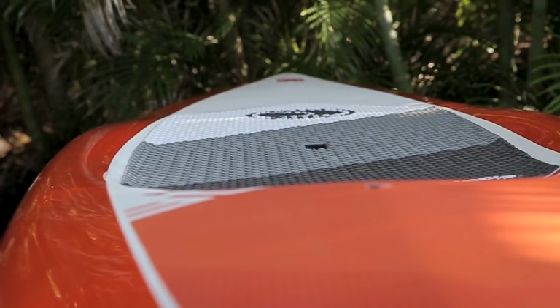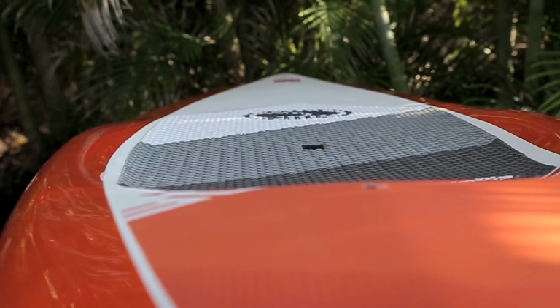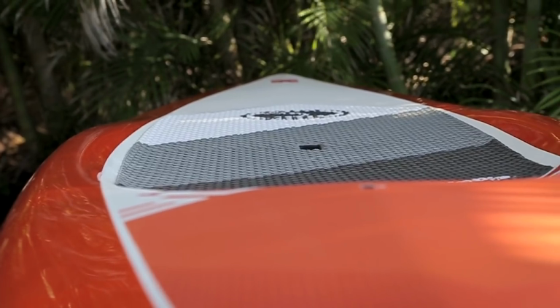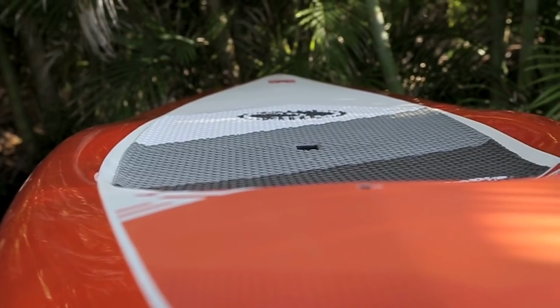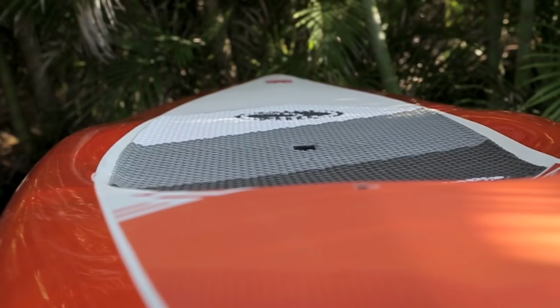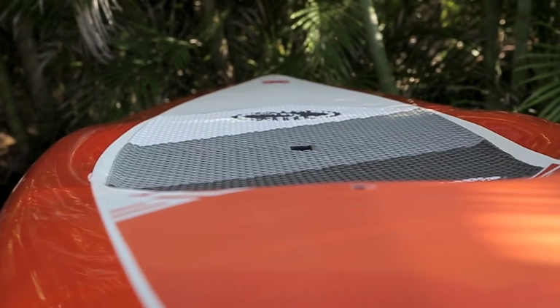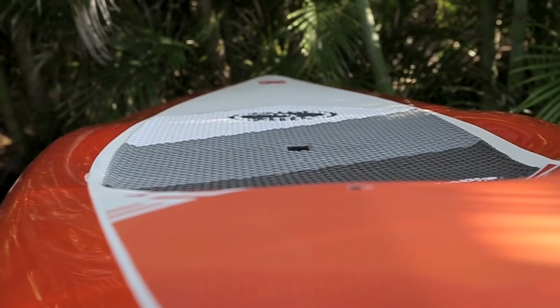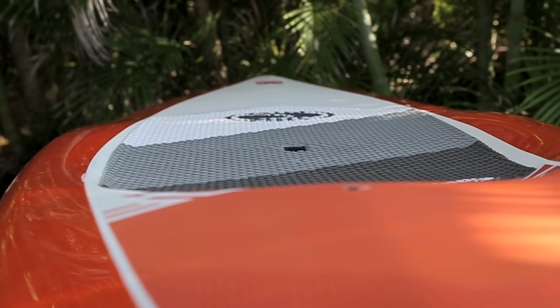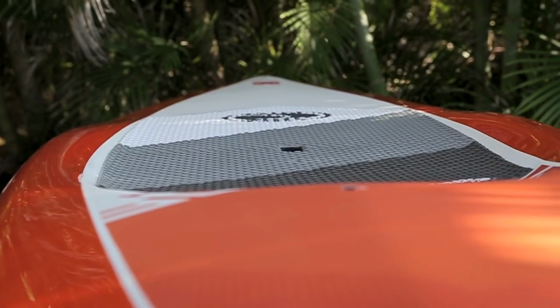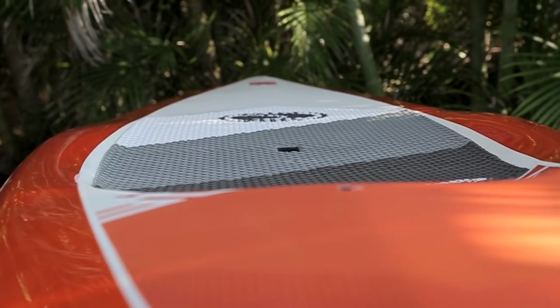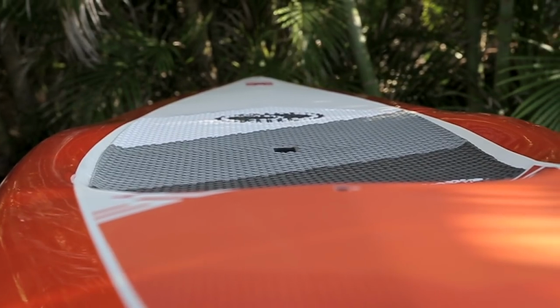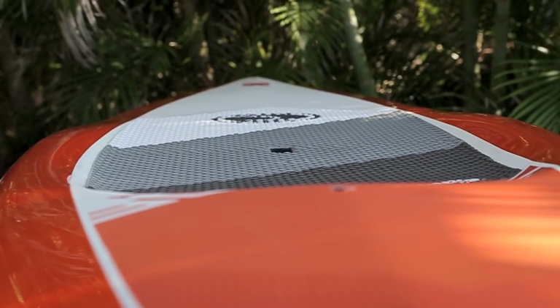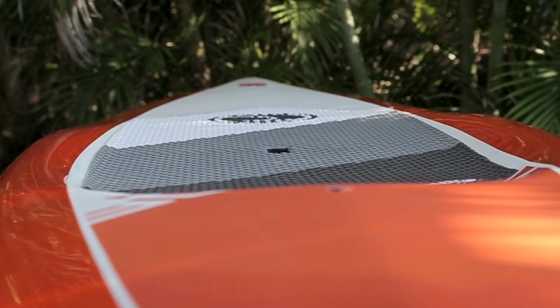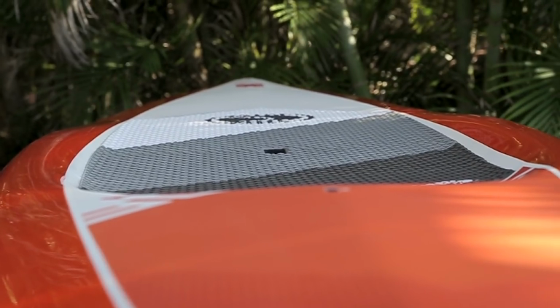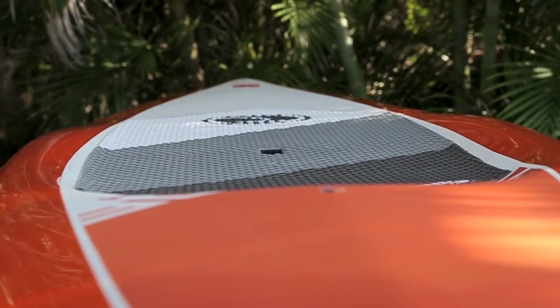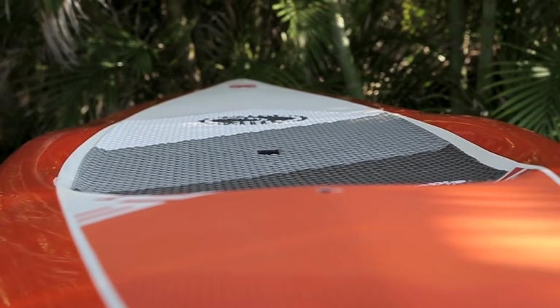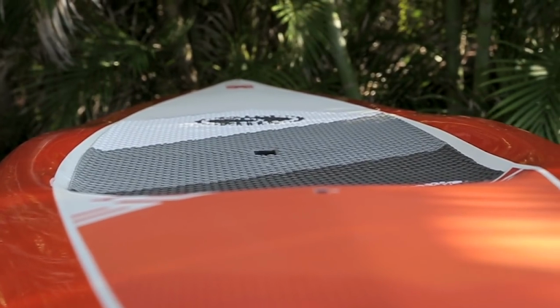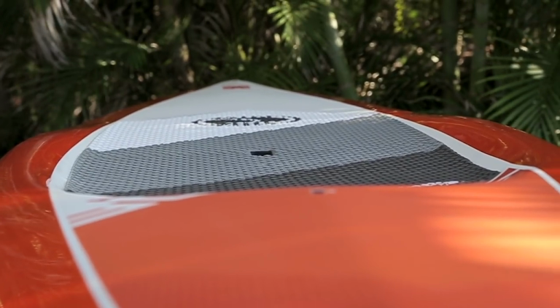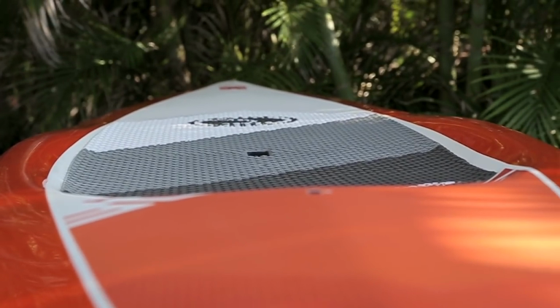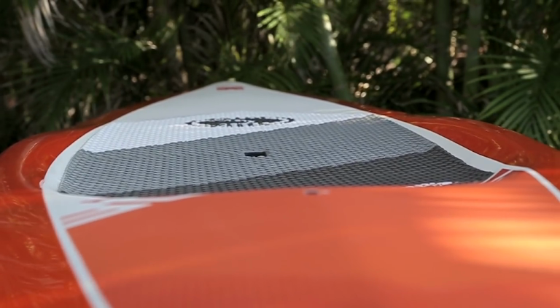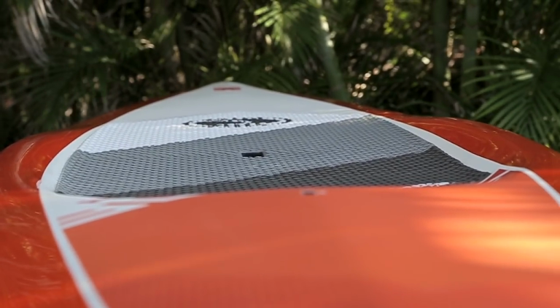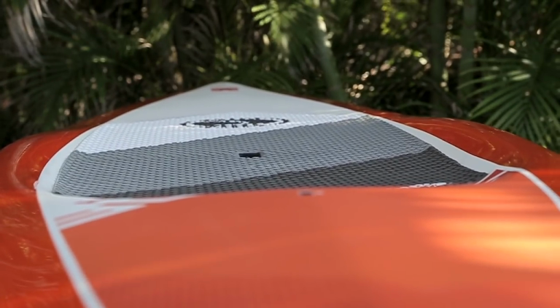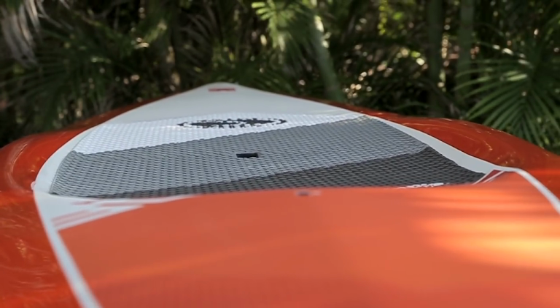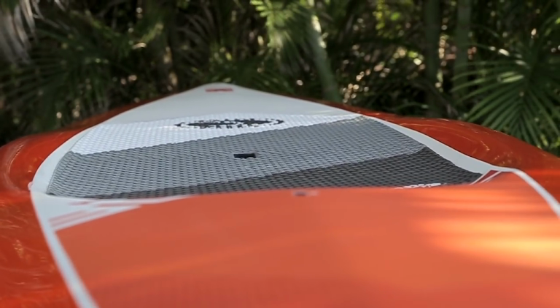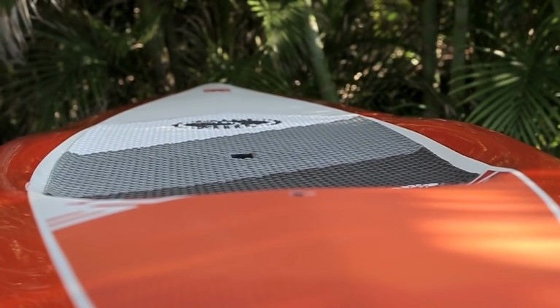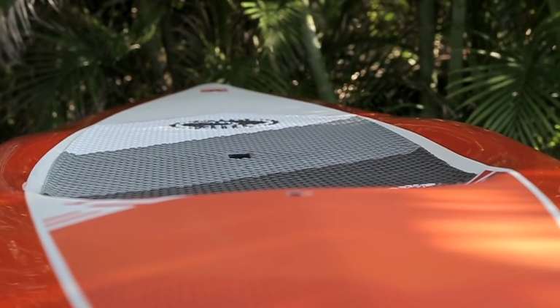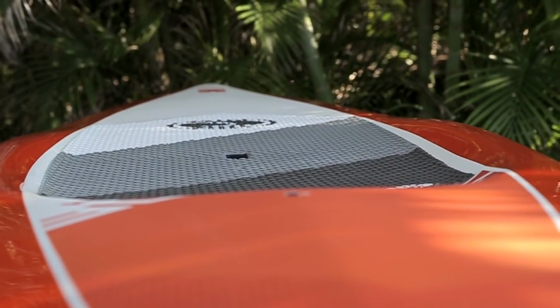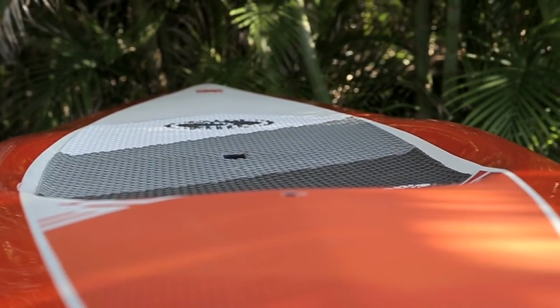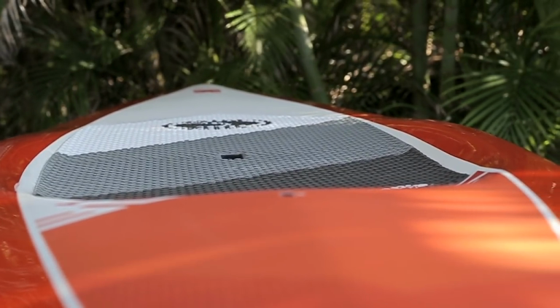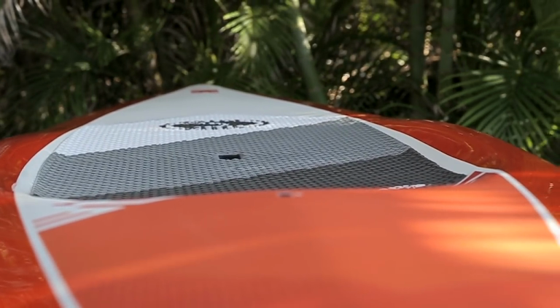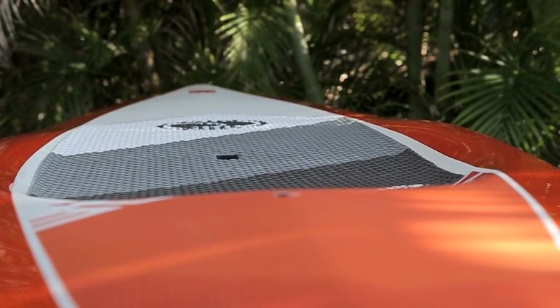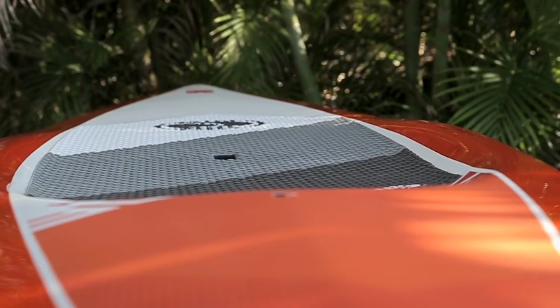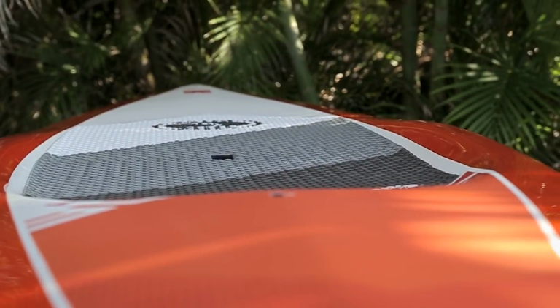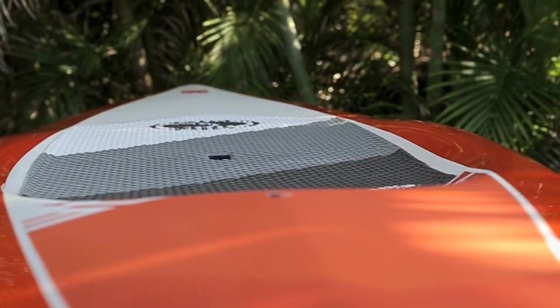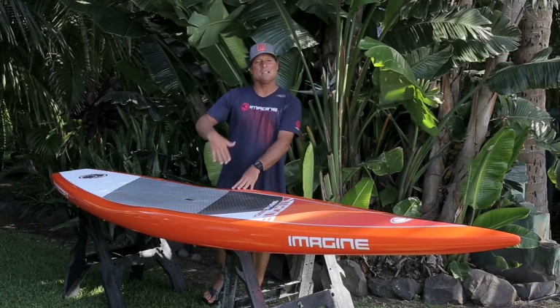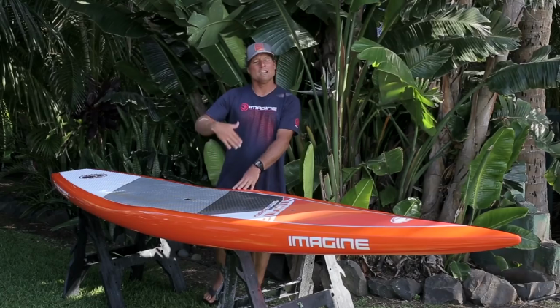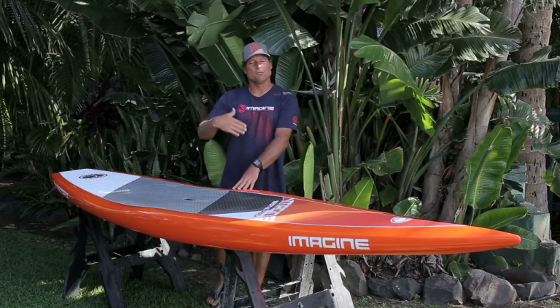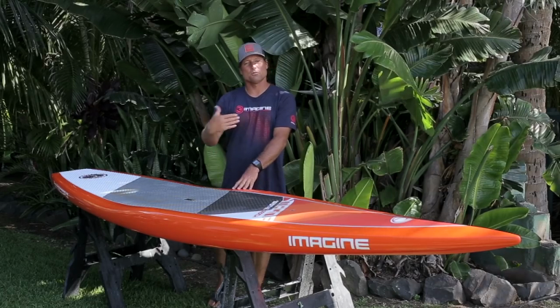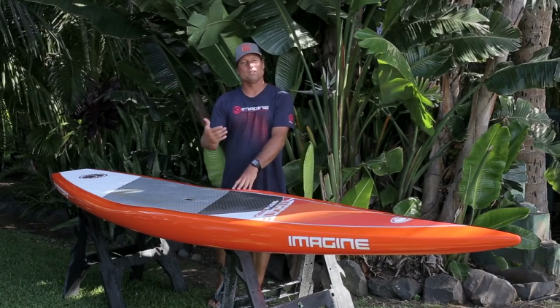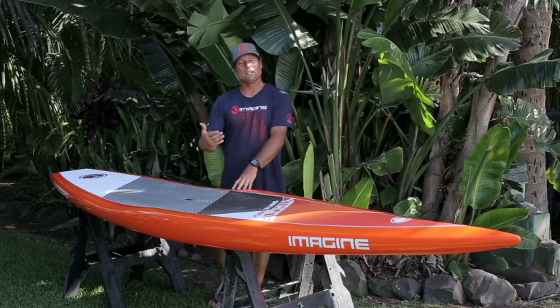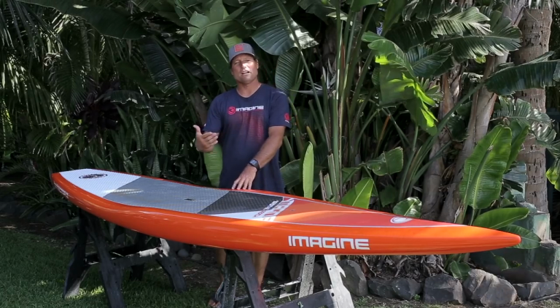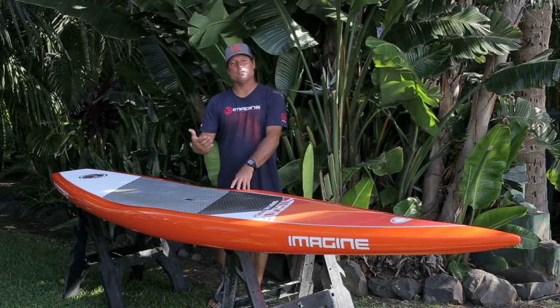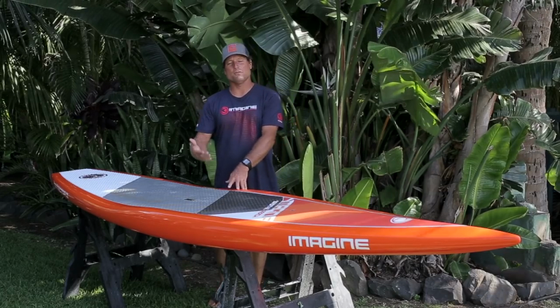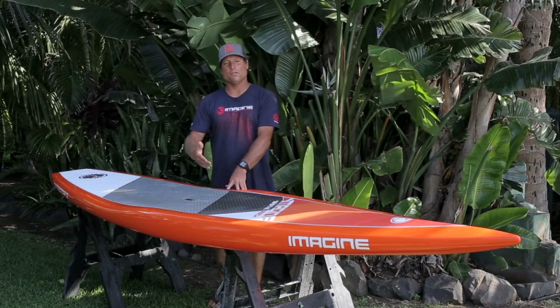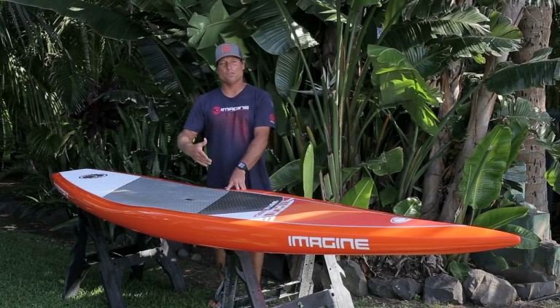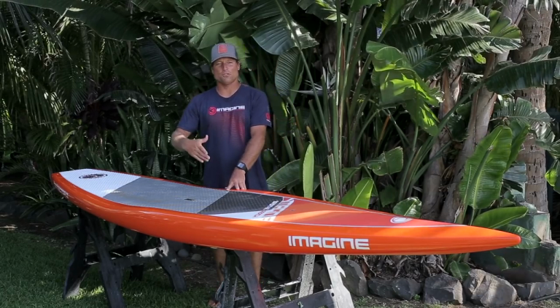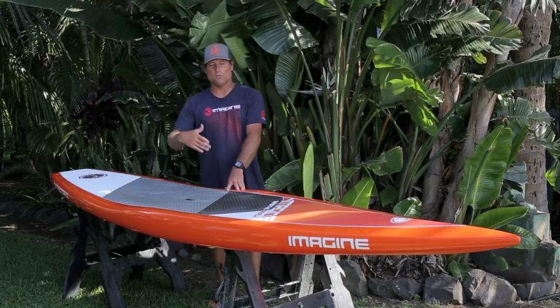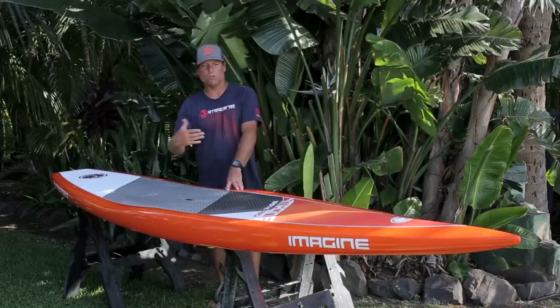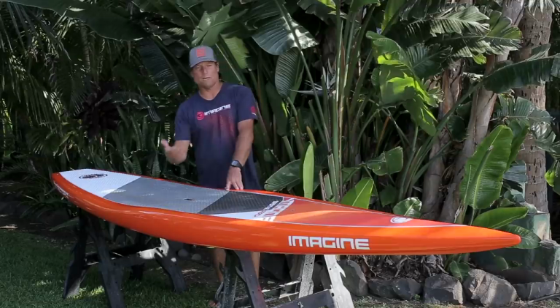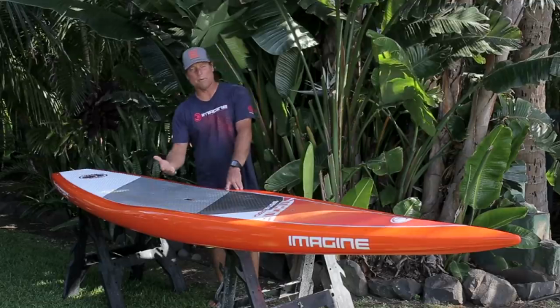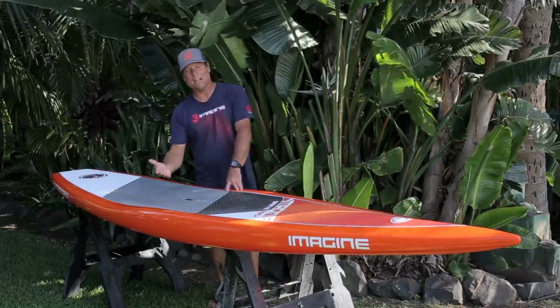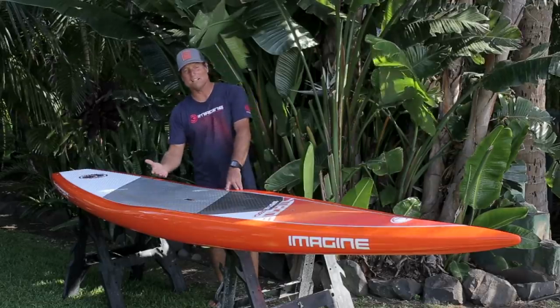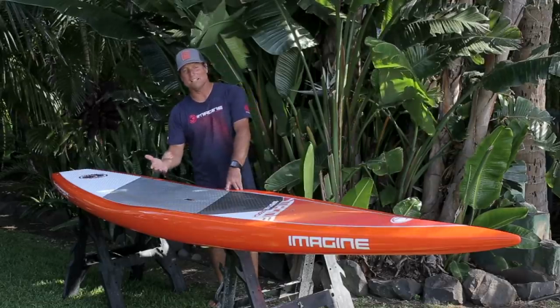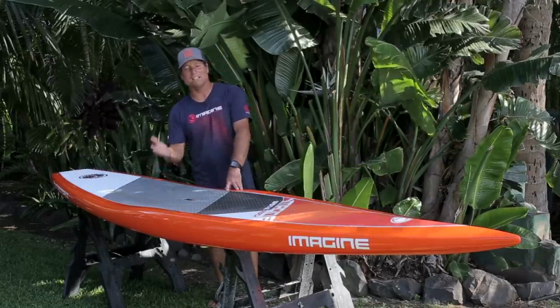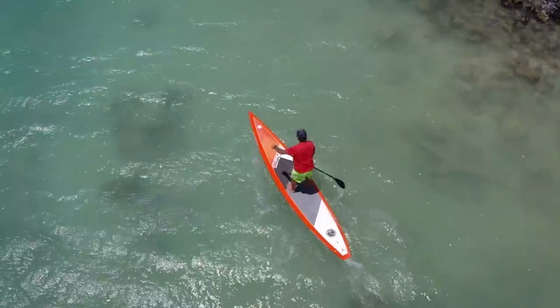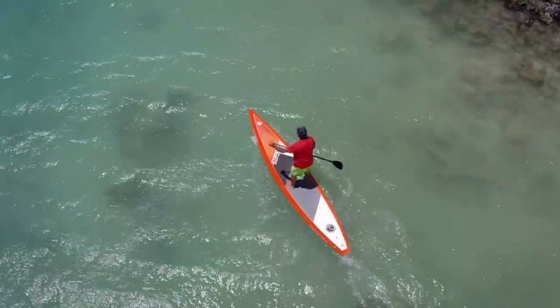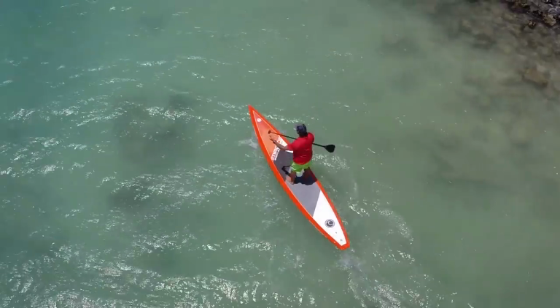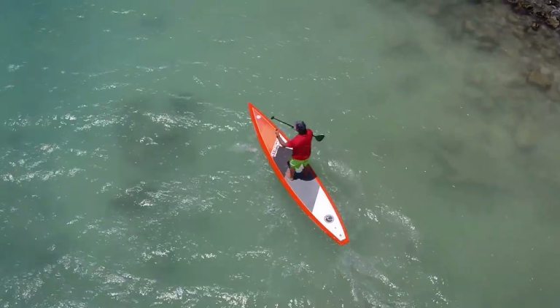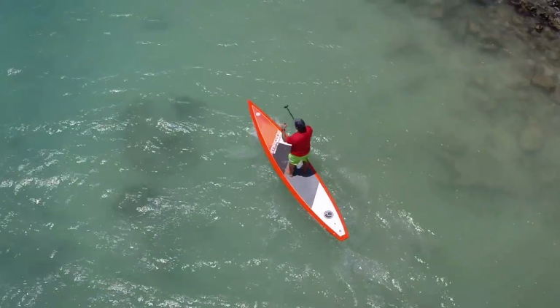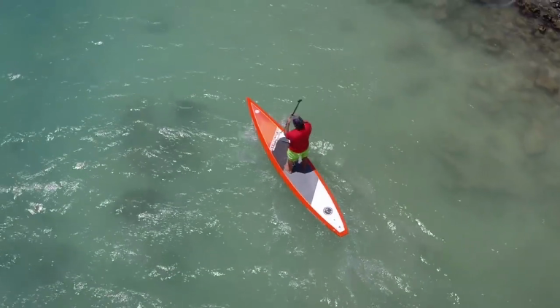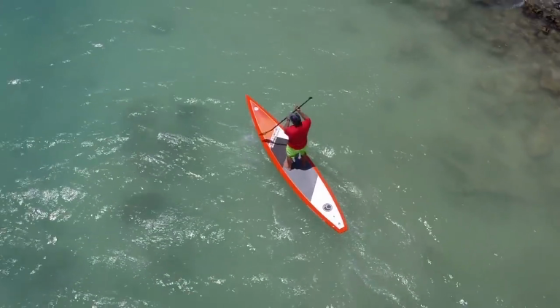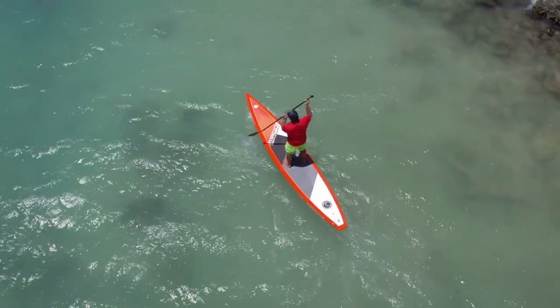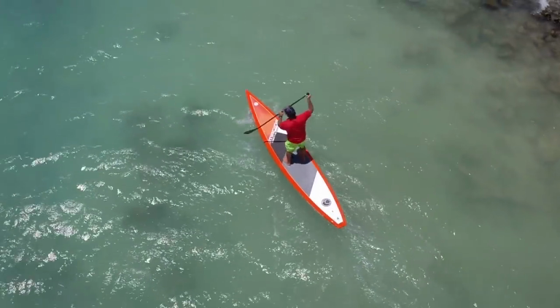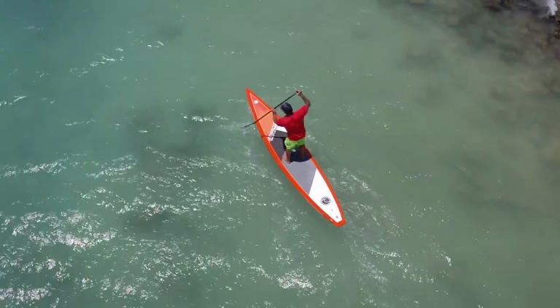It's got a slightly recessed deck to increase the stability of the board, which will allow you to focus more on paddling and less on balancing.